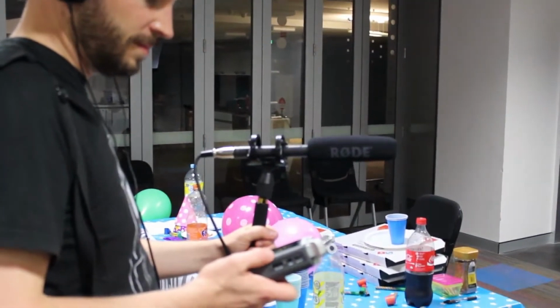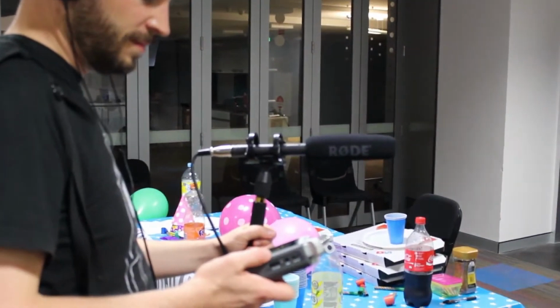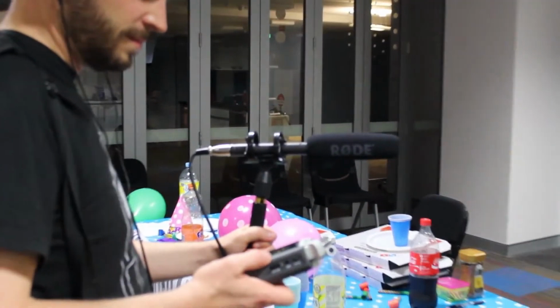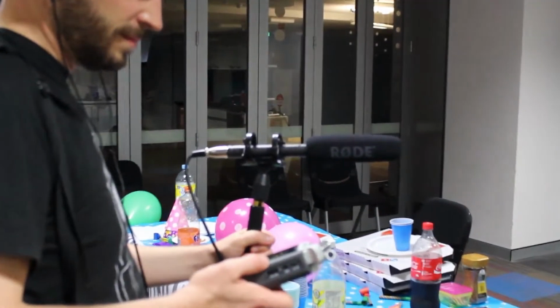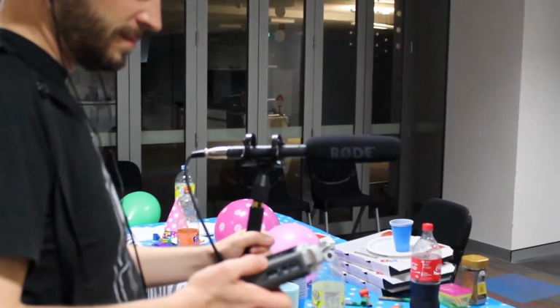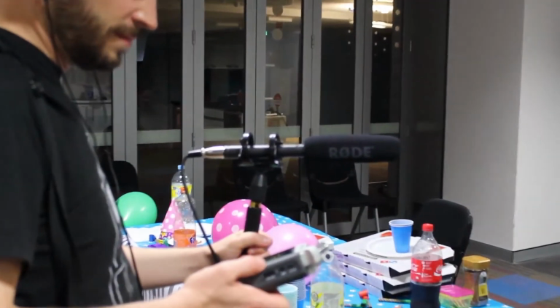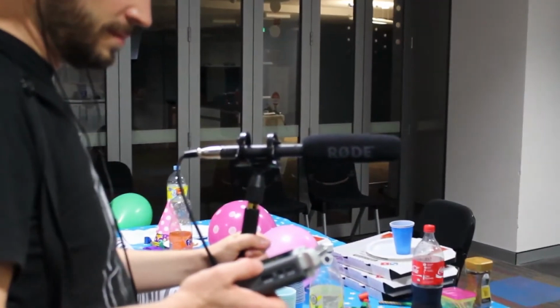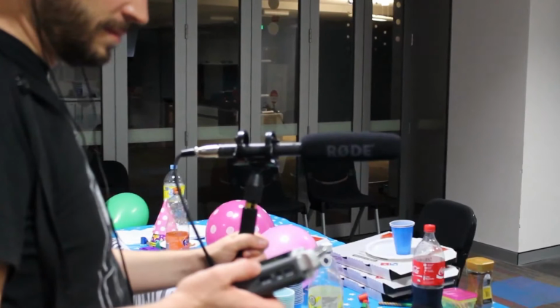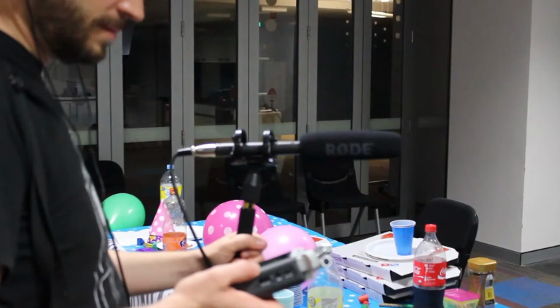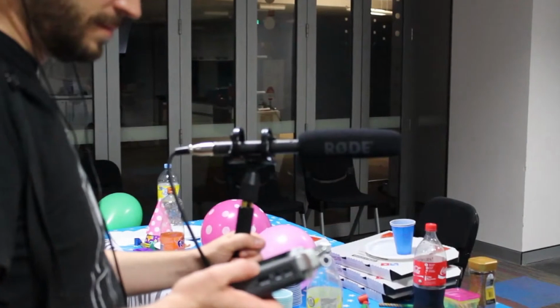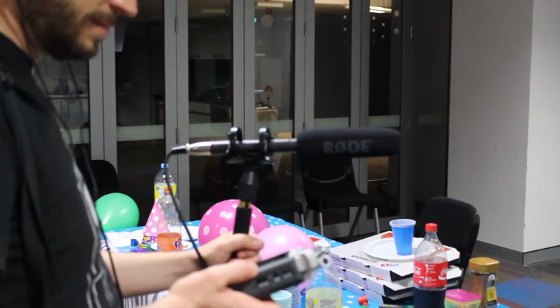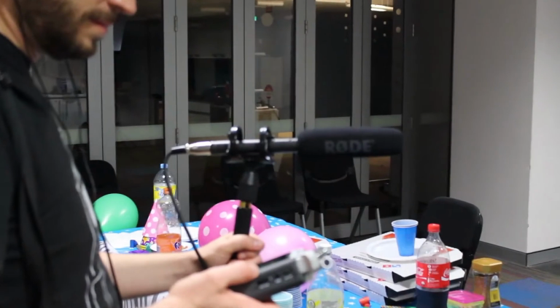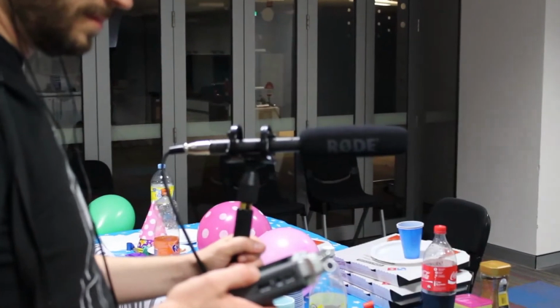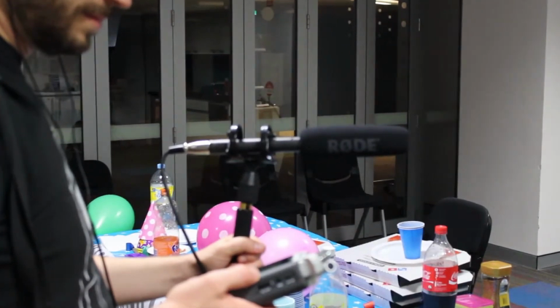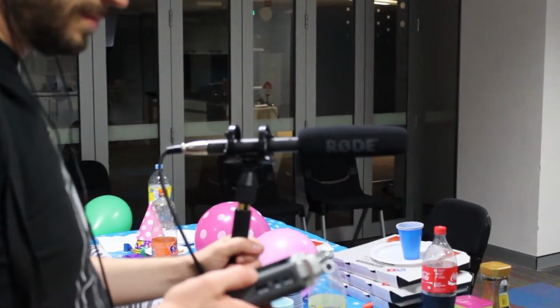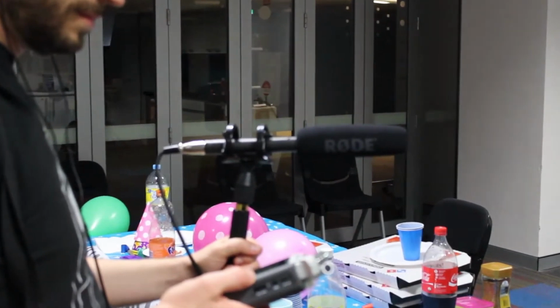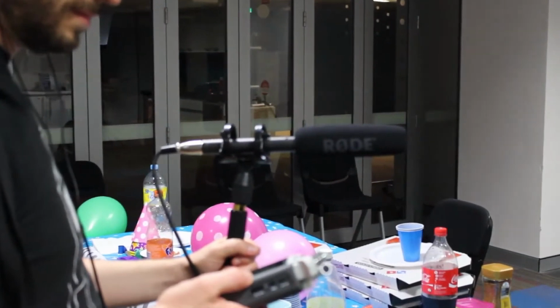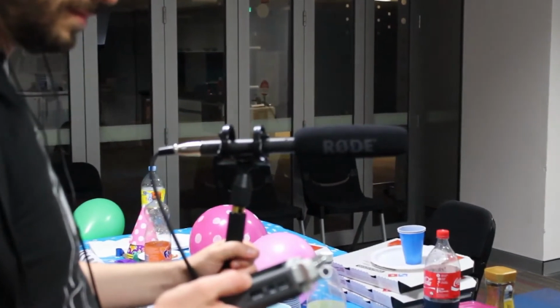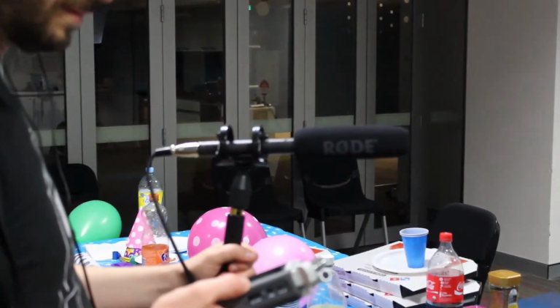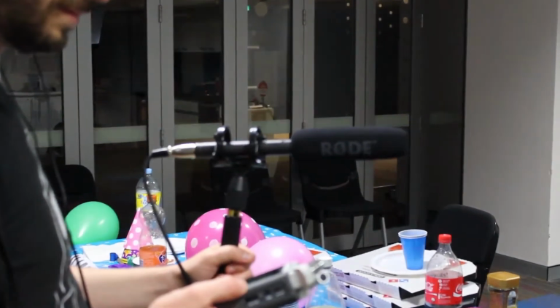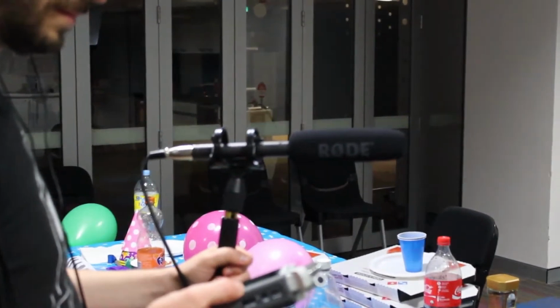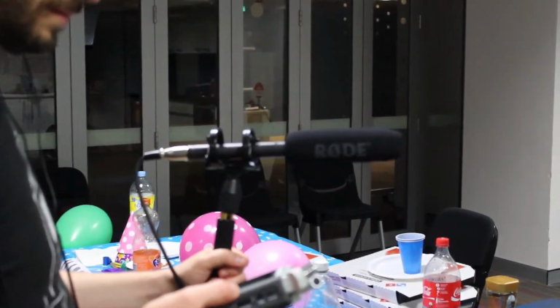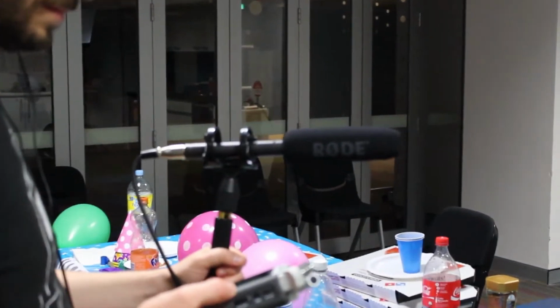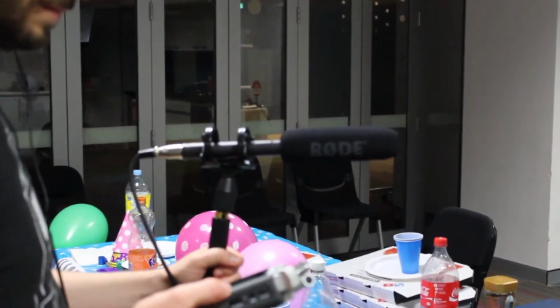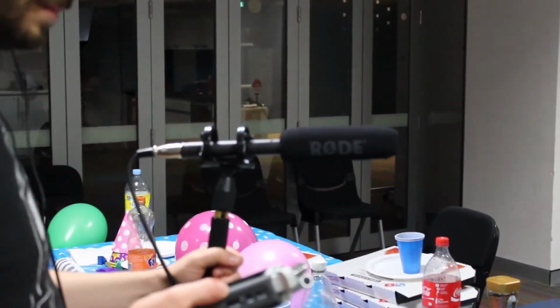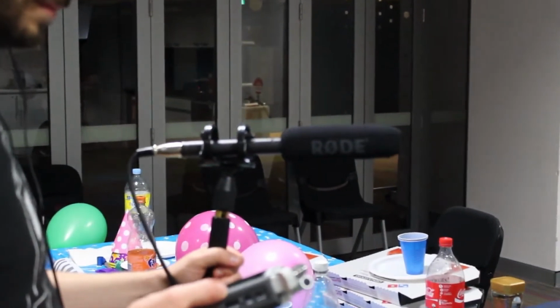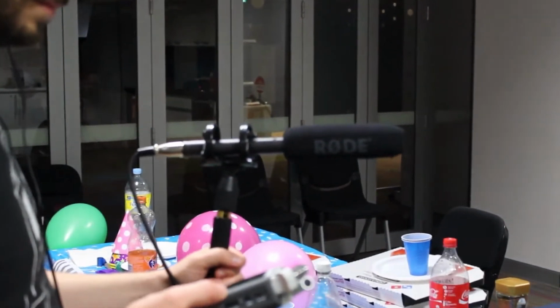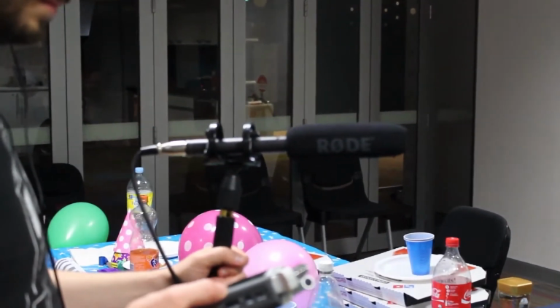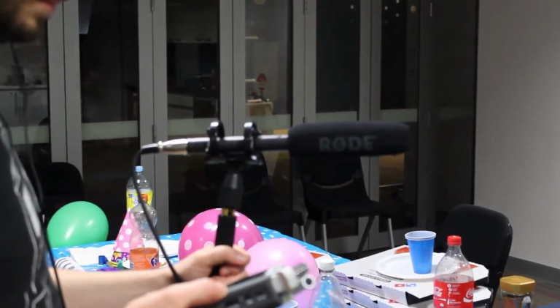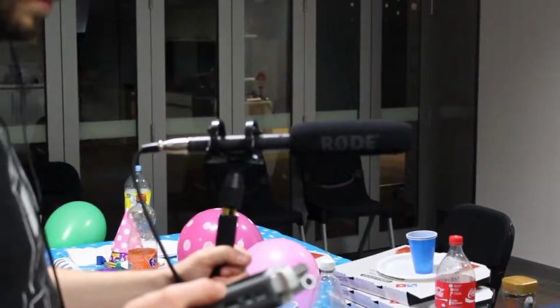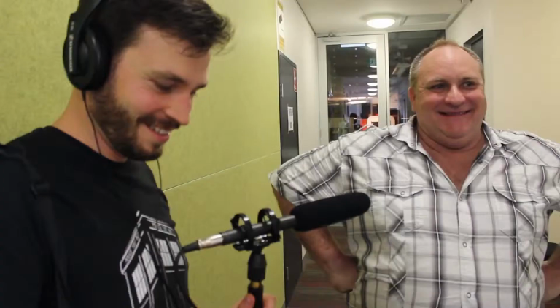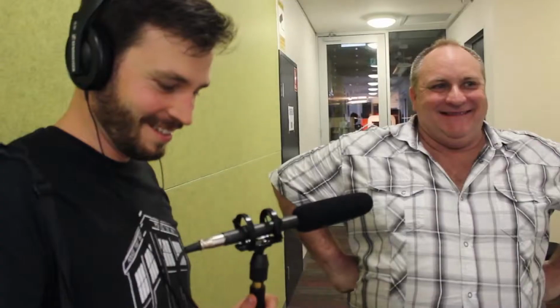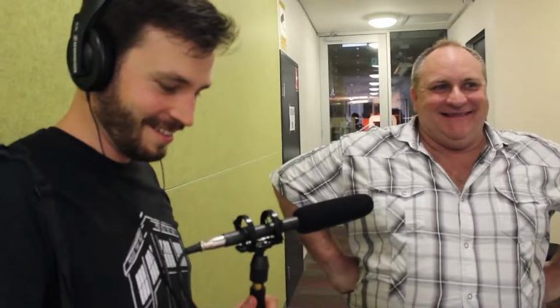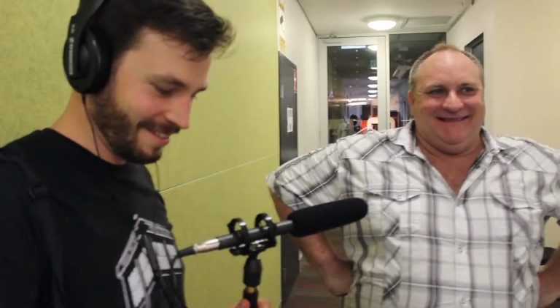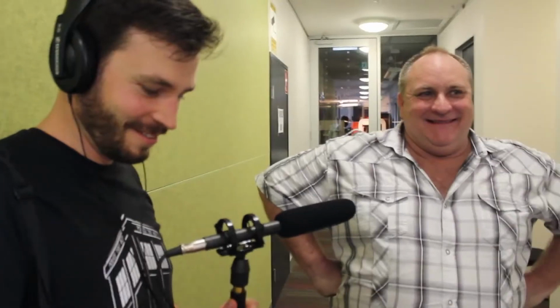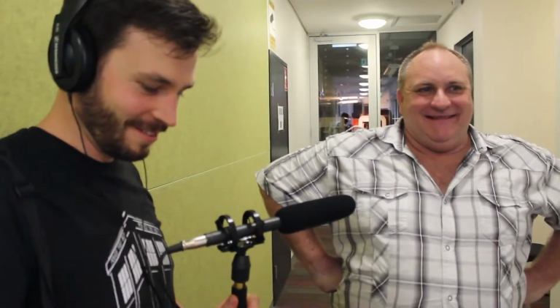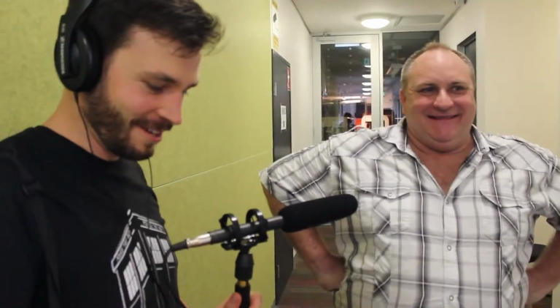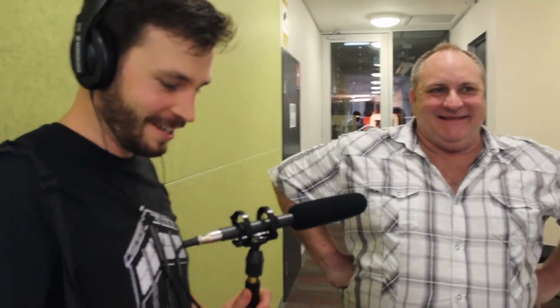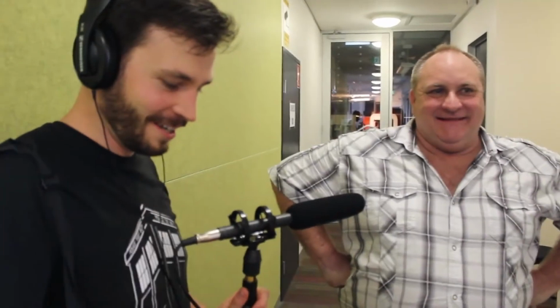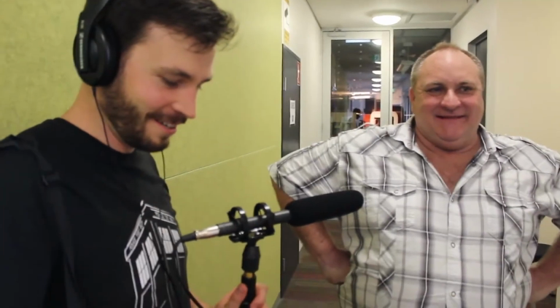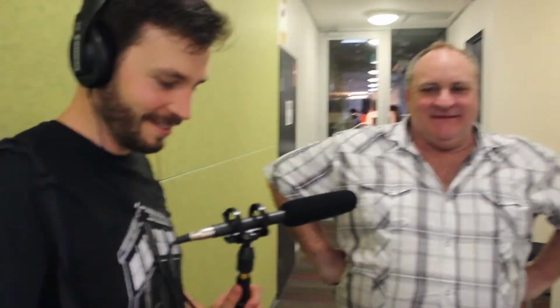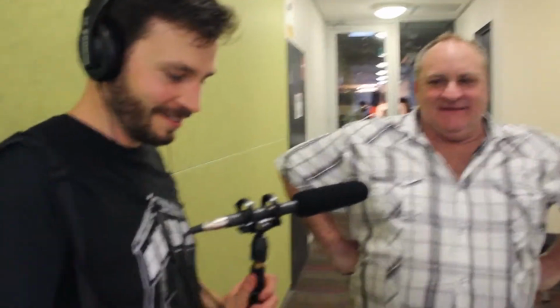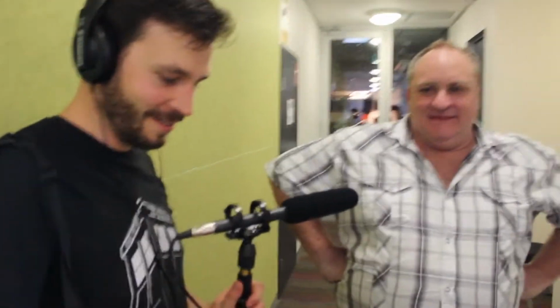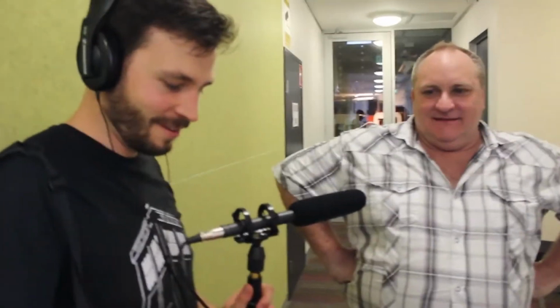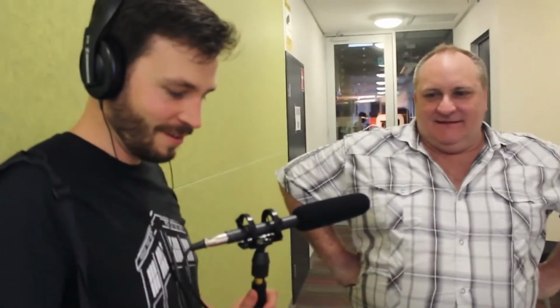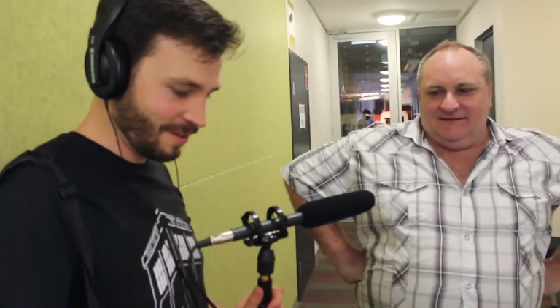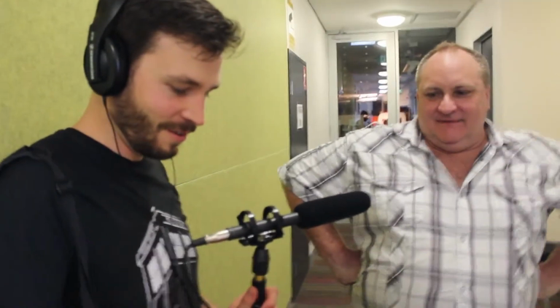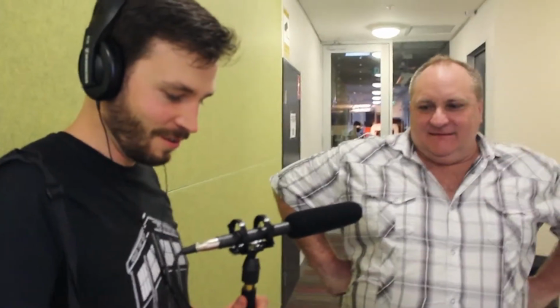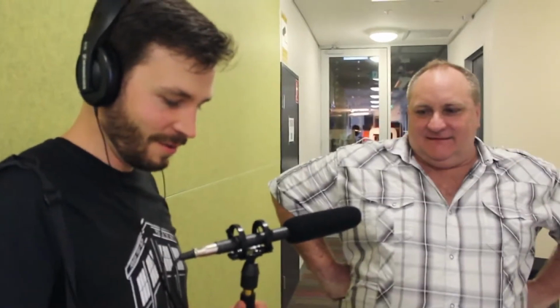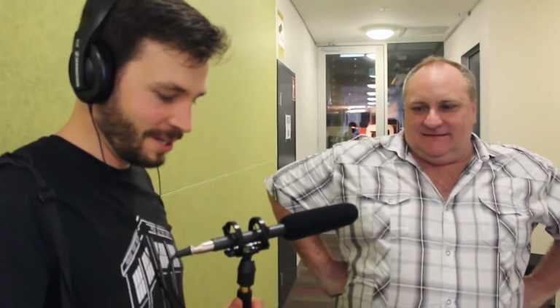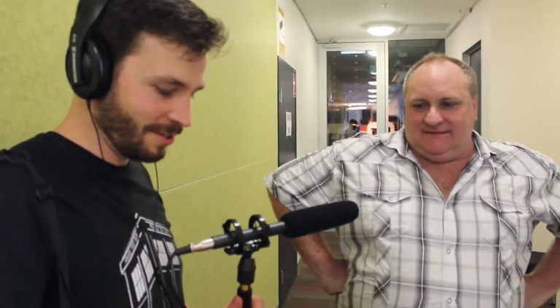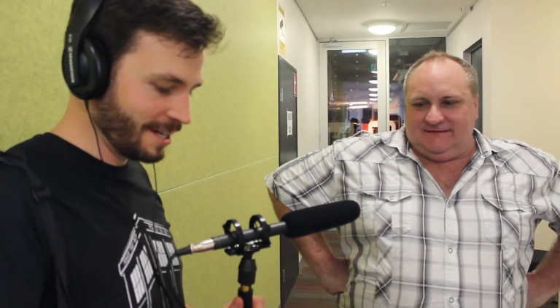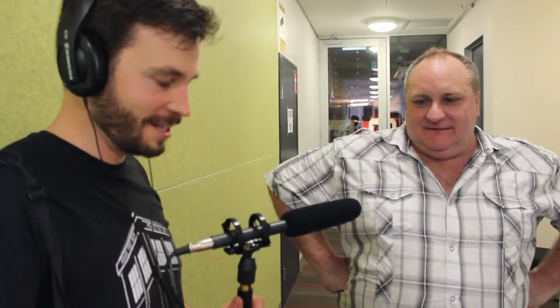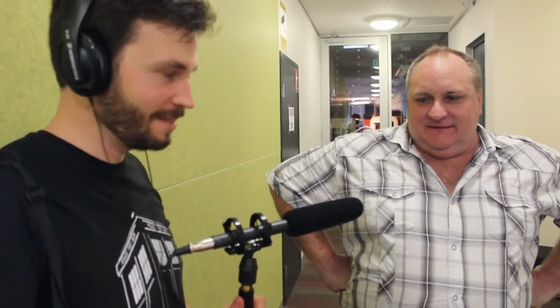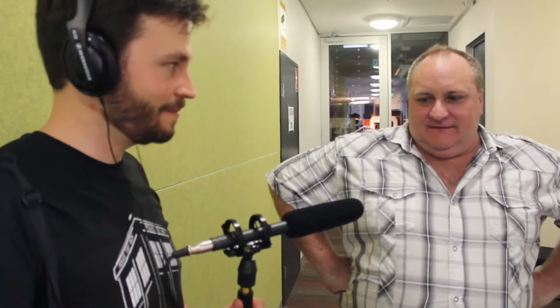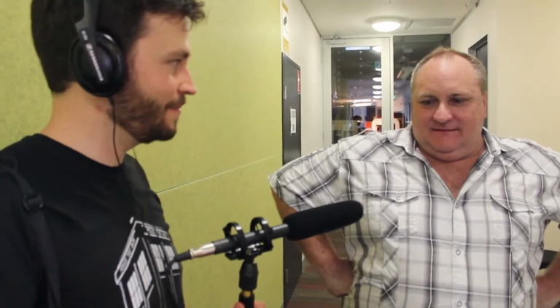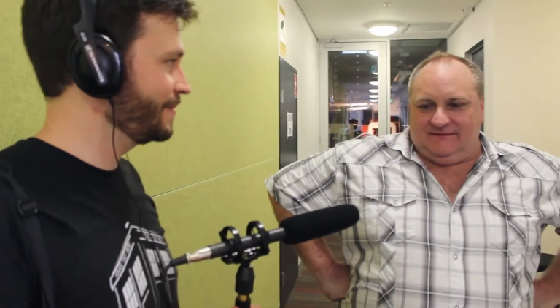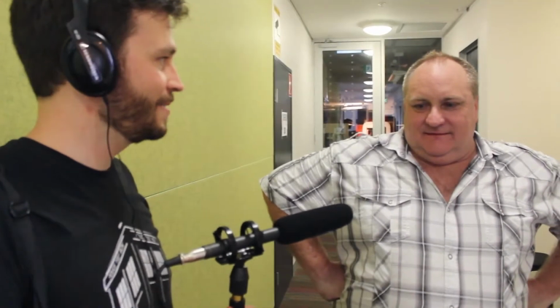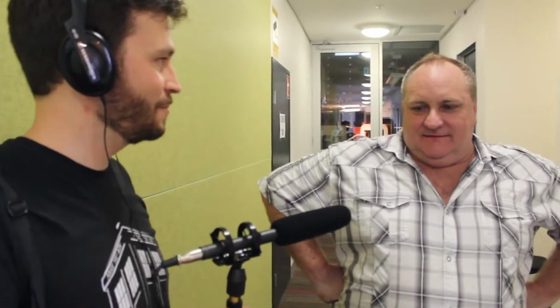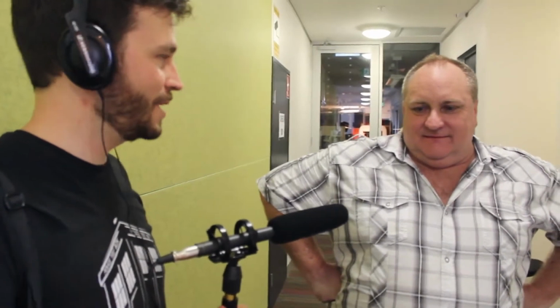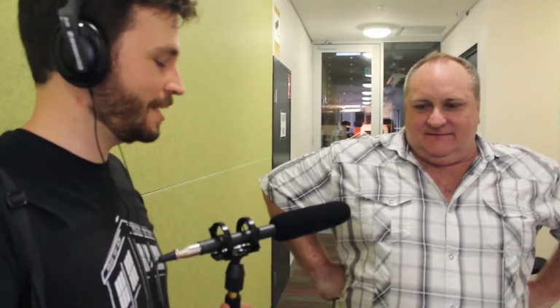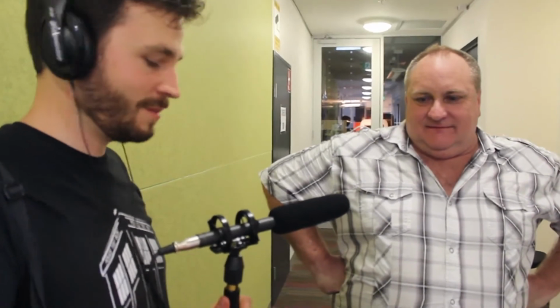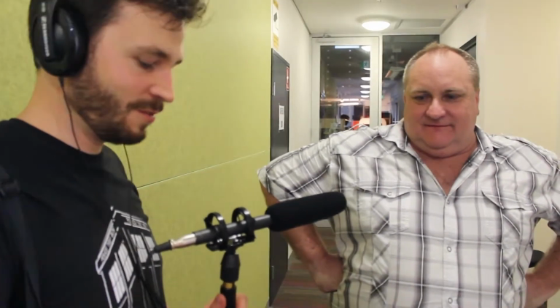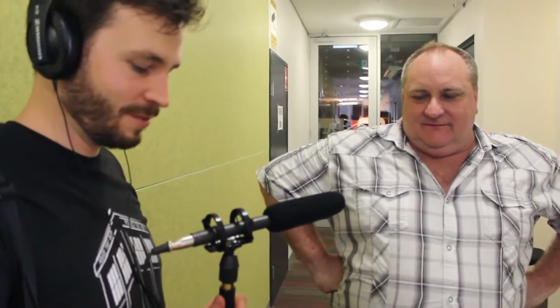I always make sure we get Atmos tracks at each location. We also recorded some reactions from Steve to be sure we had coverage for post.